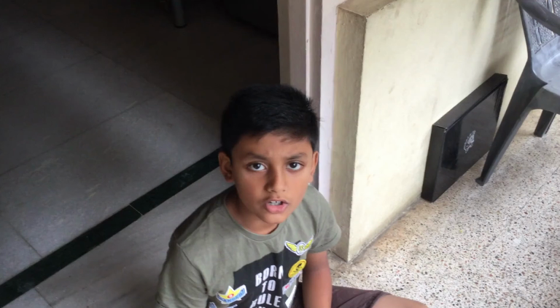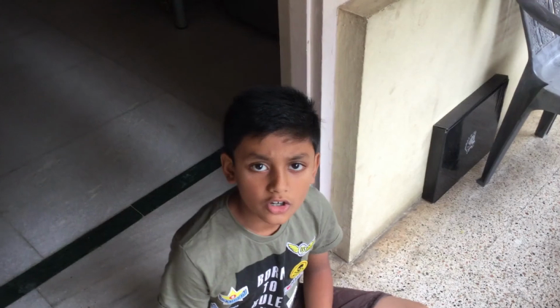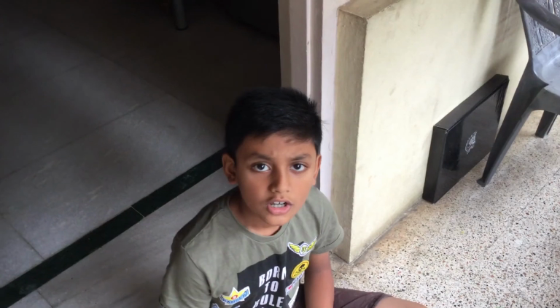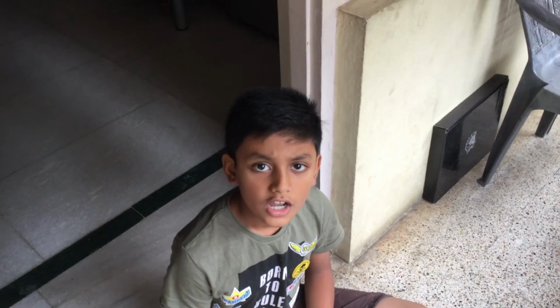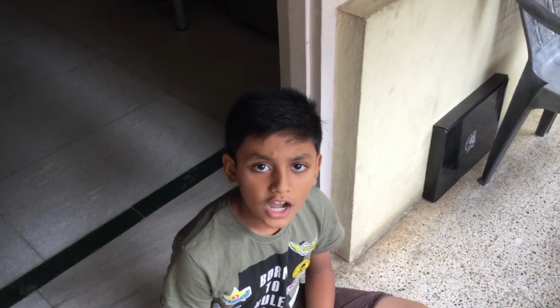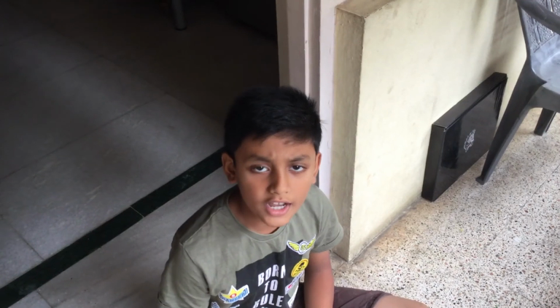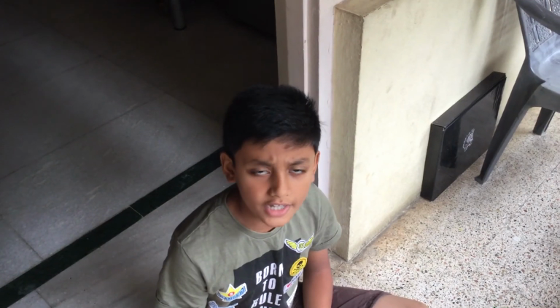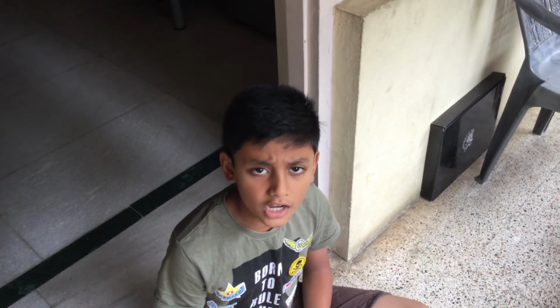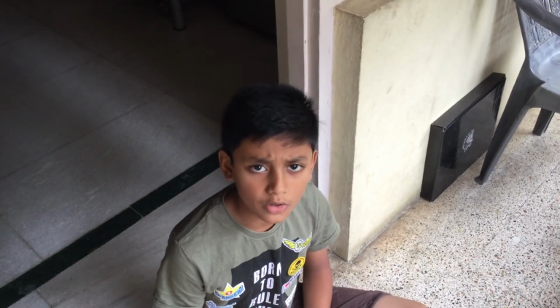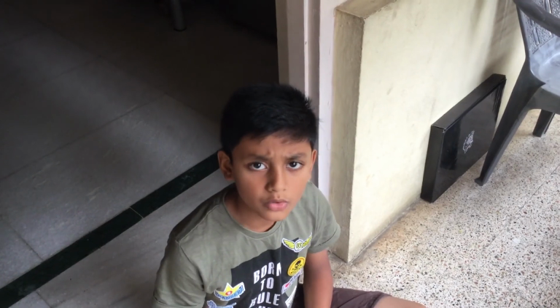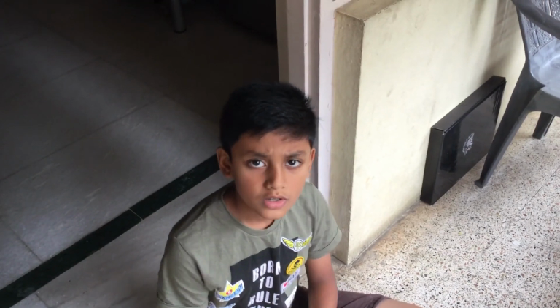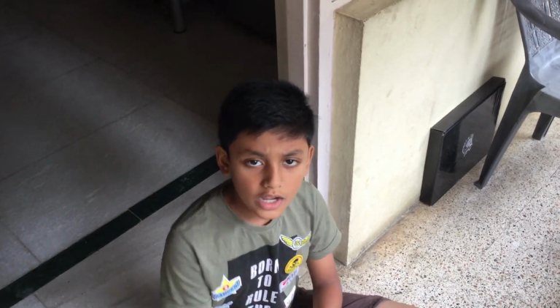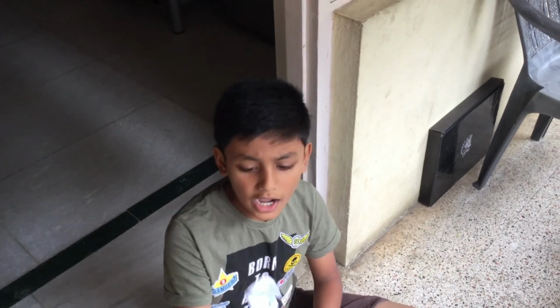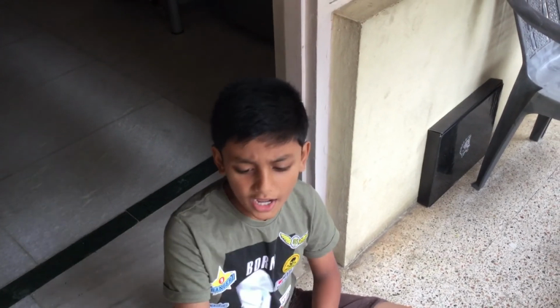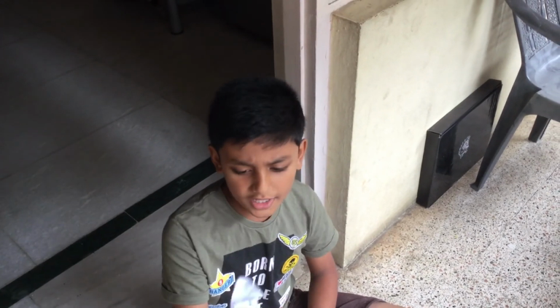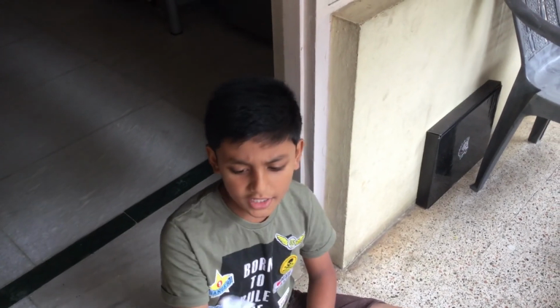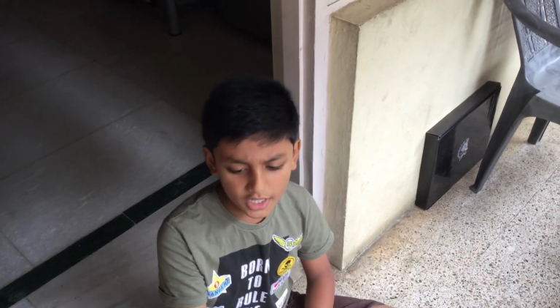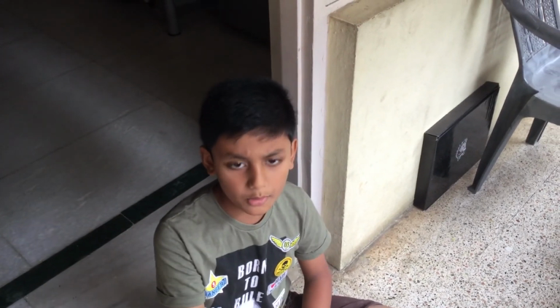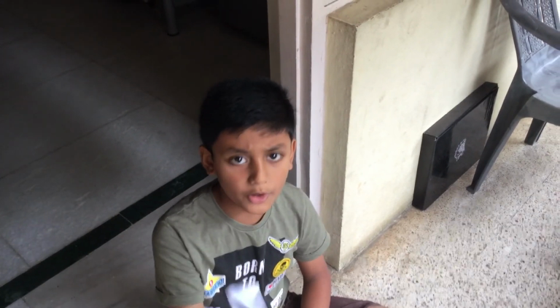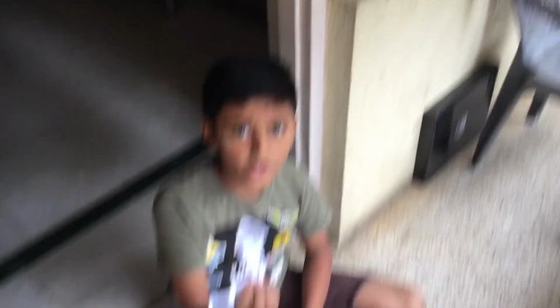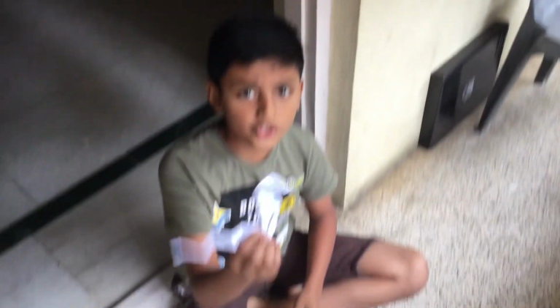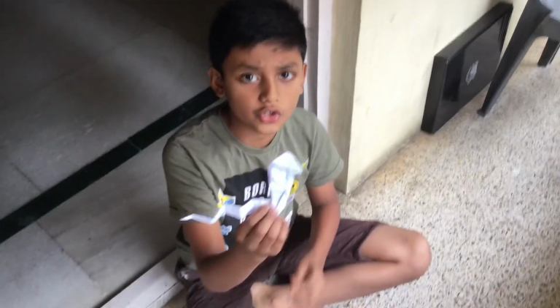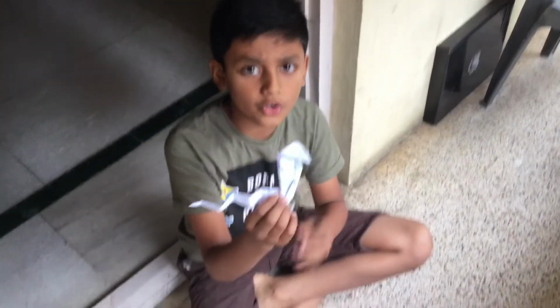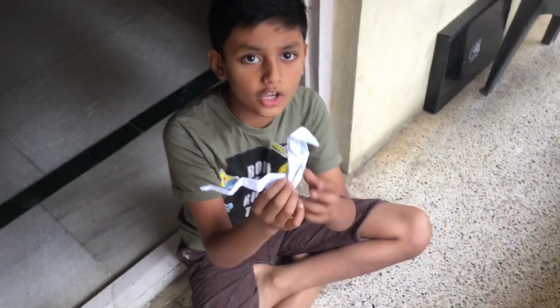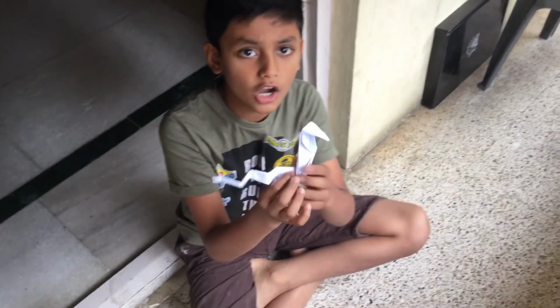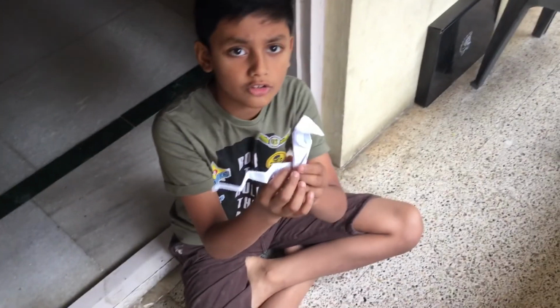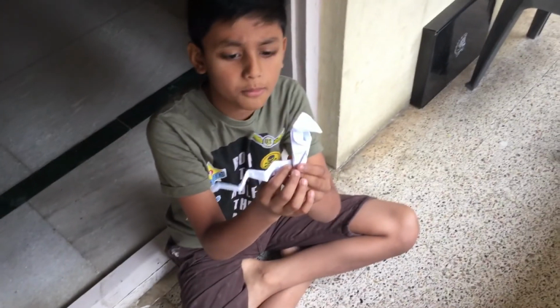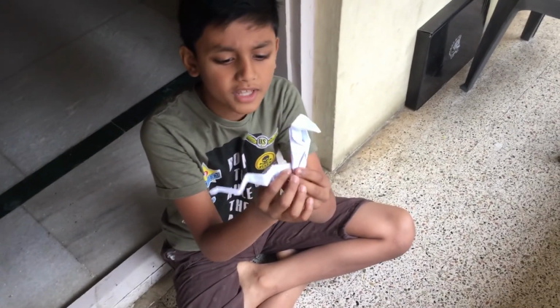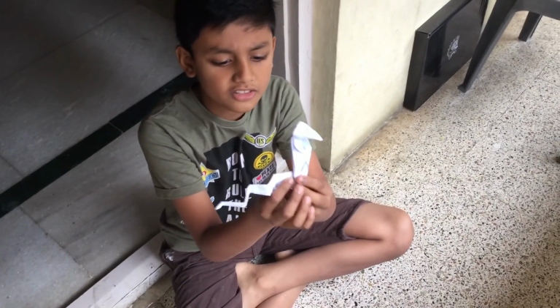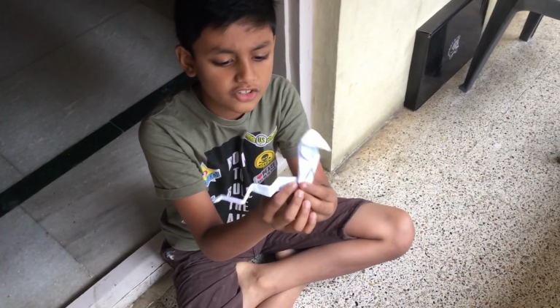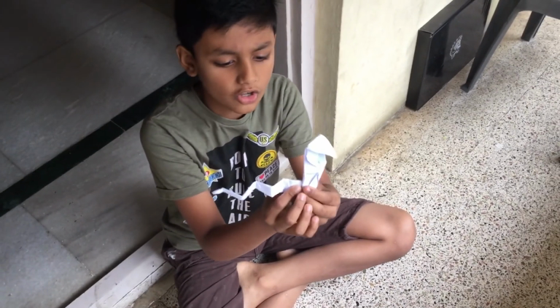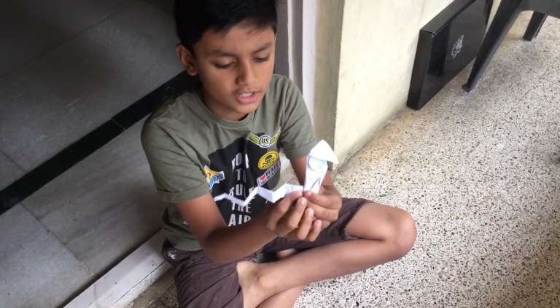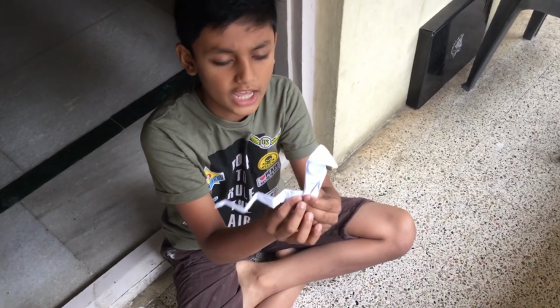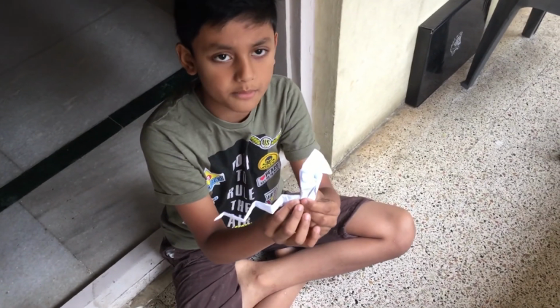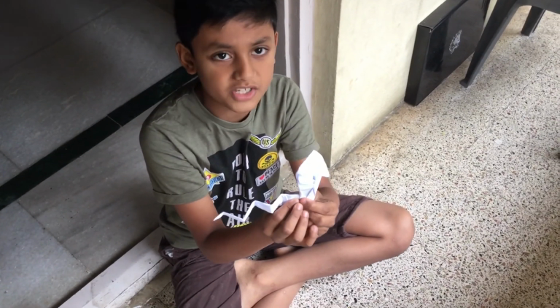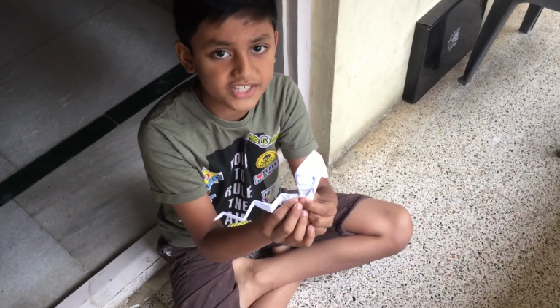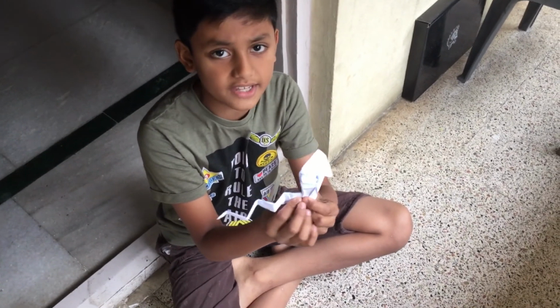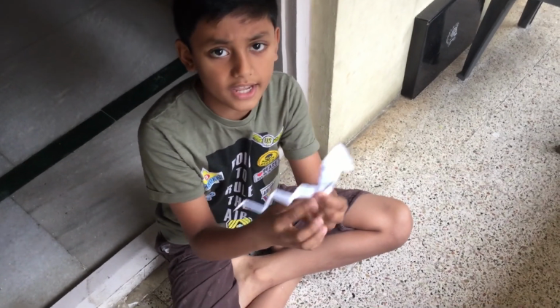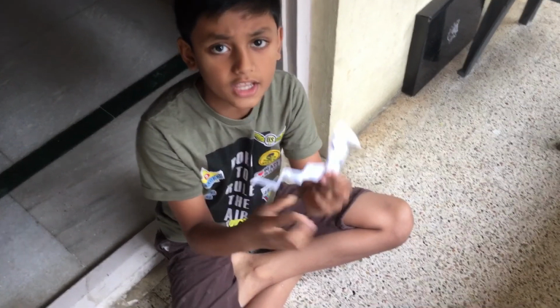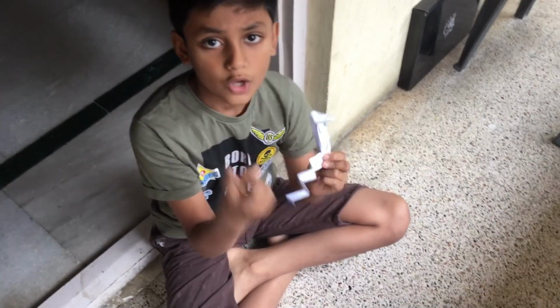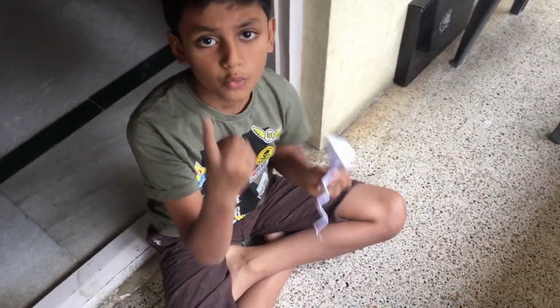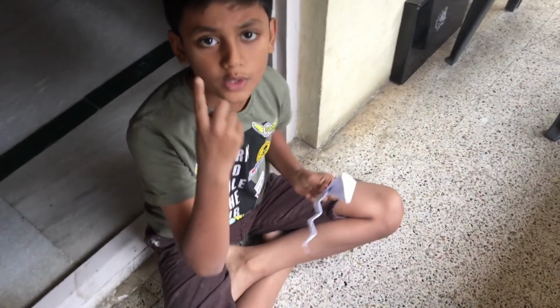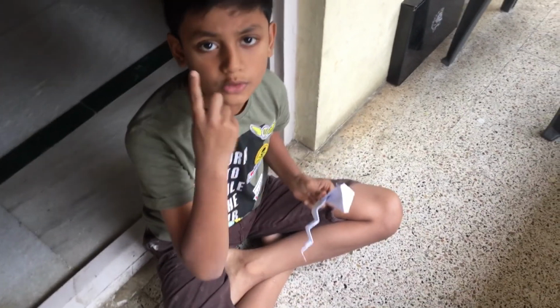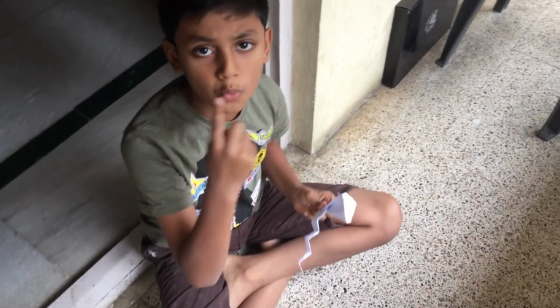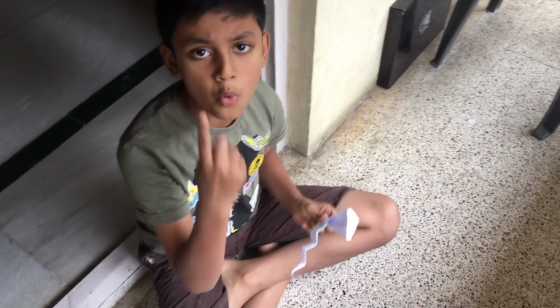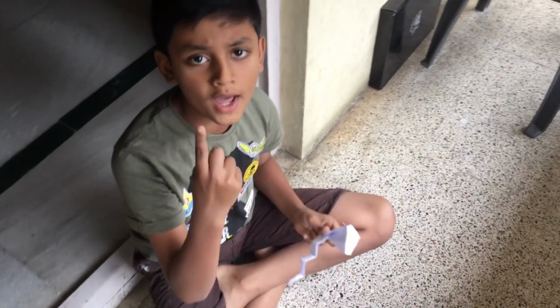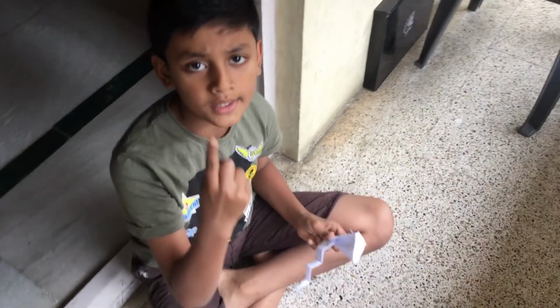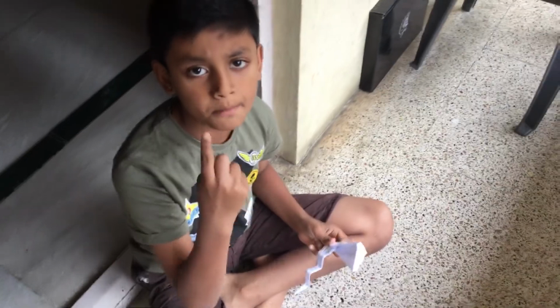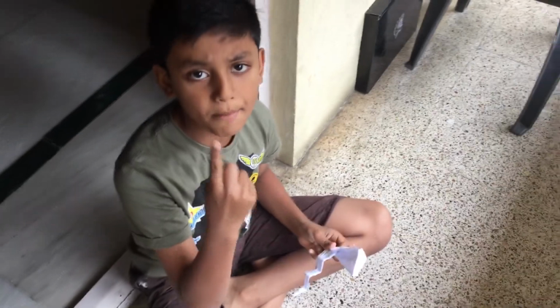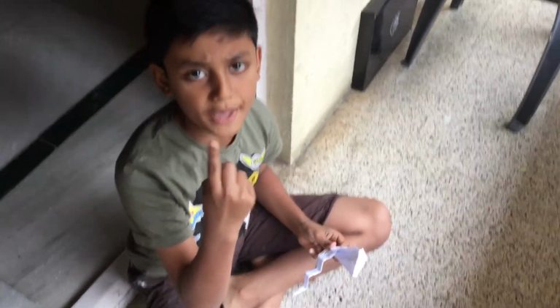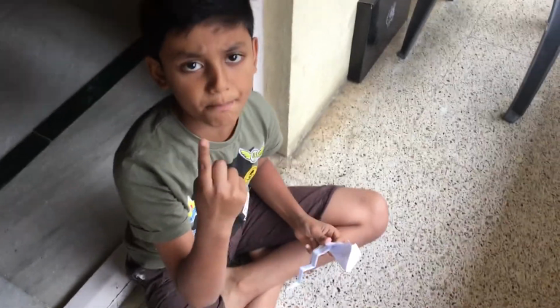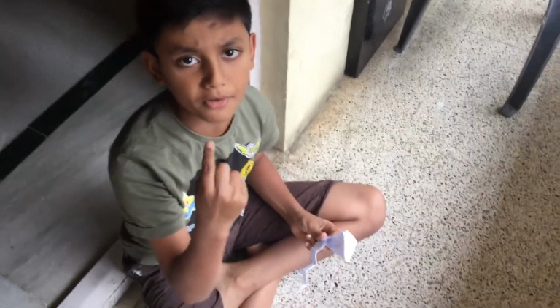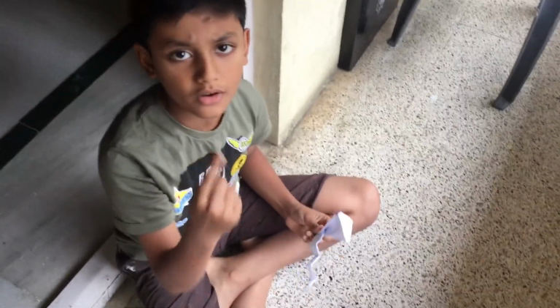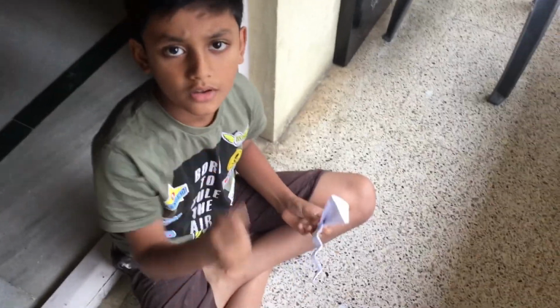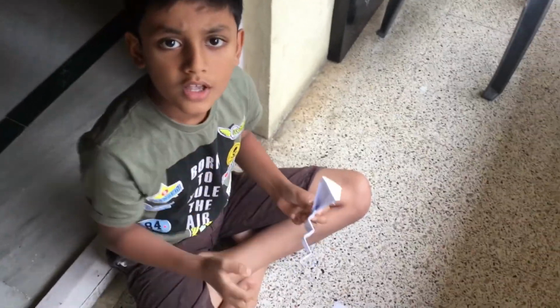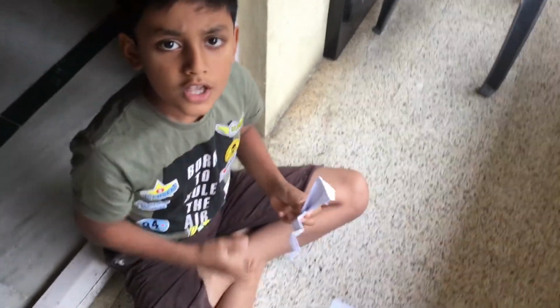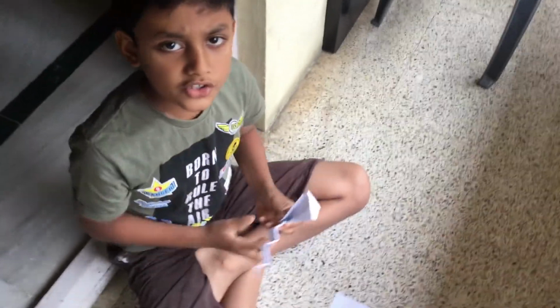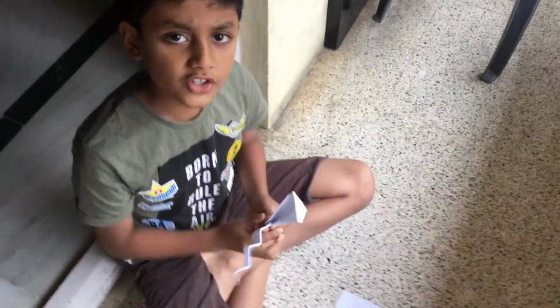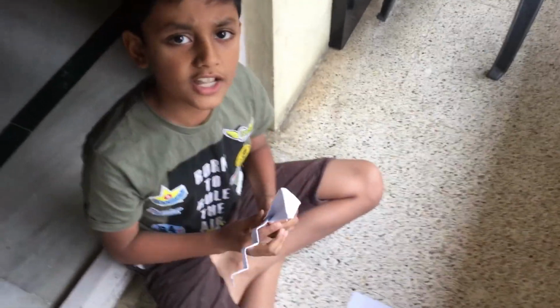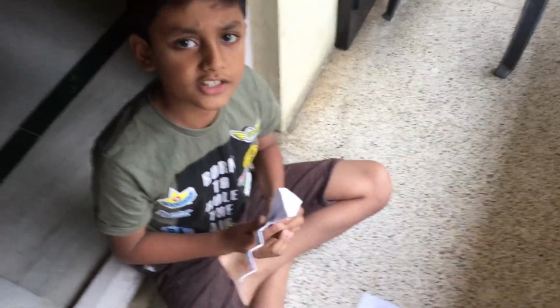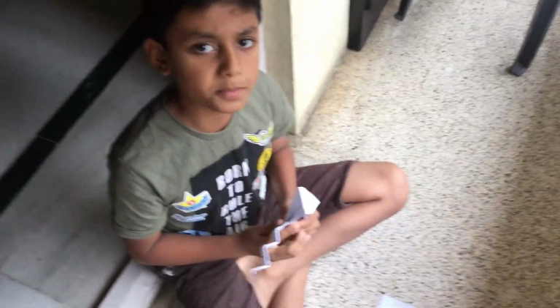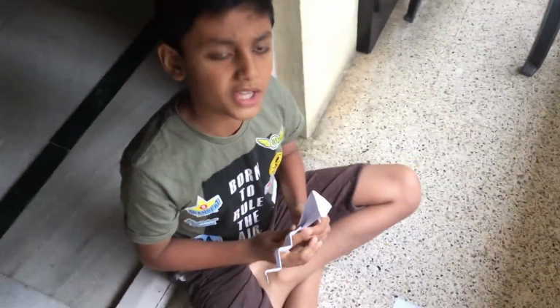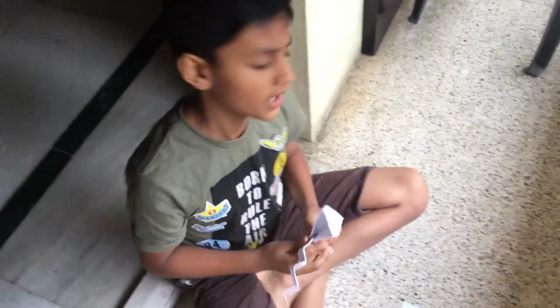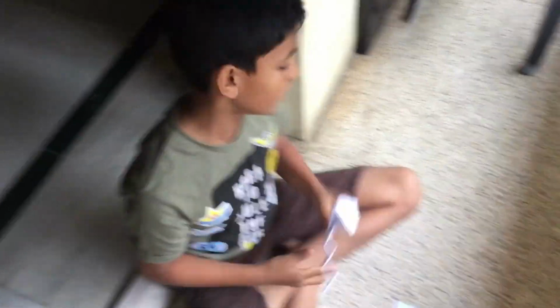I'm going to show you how to make this organic snake with one paper. So let's begin.